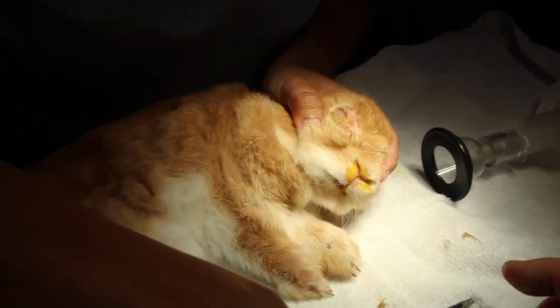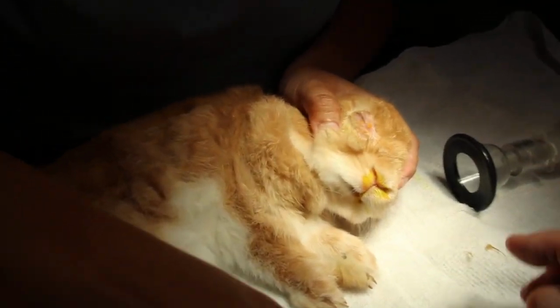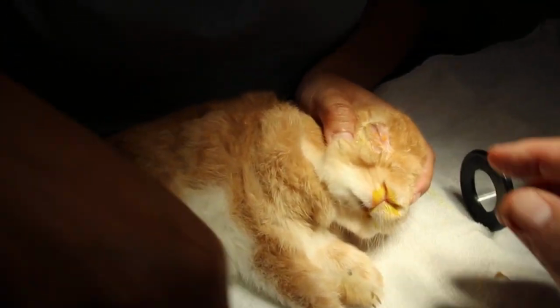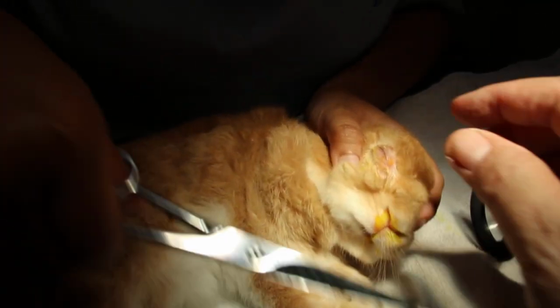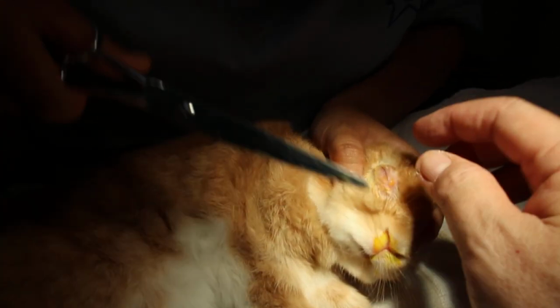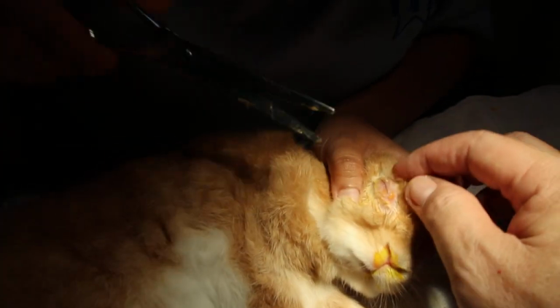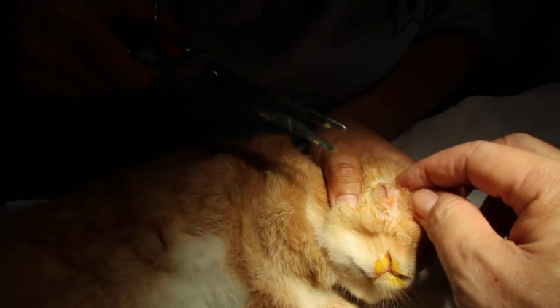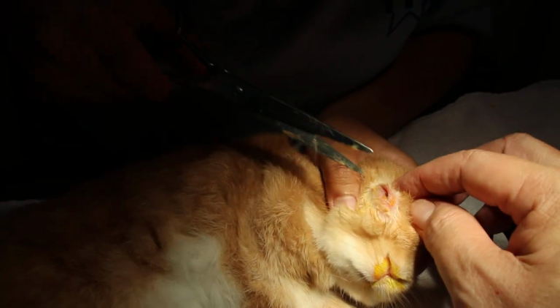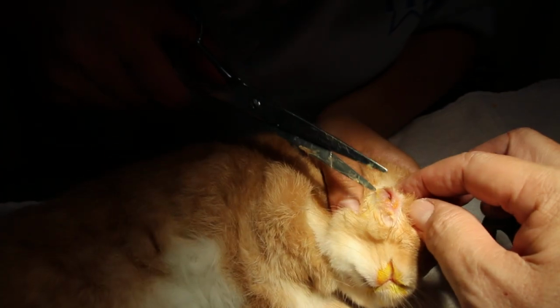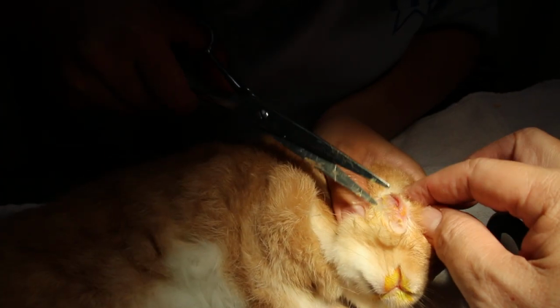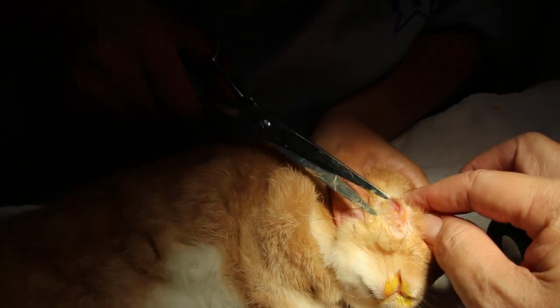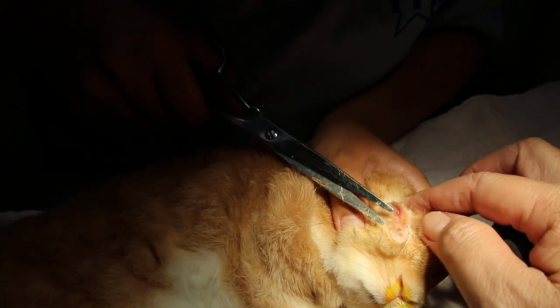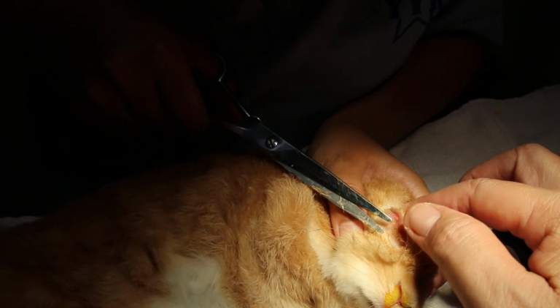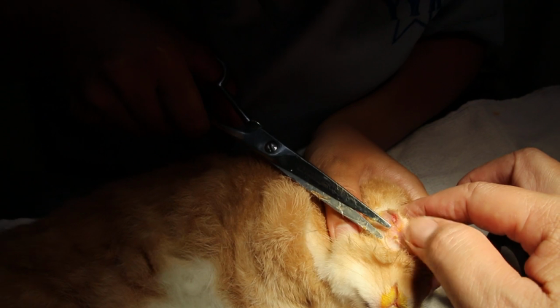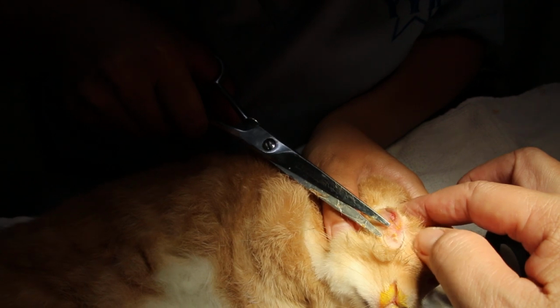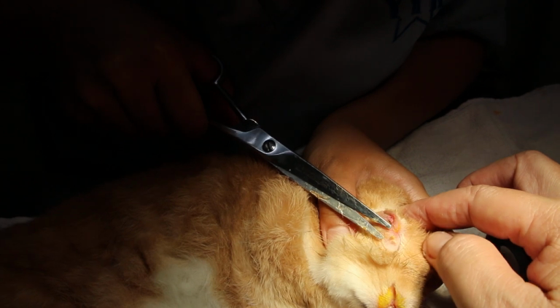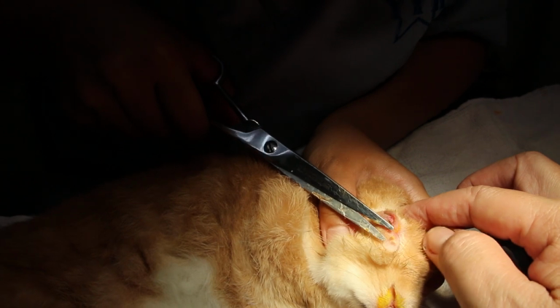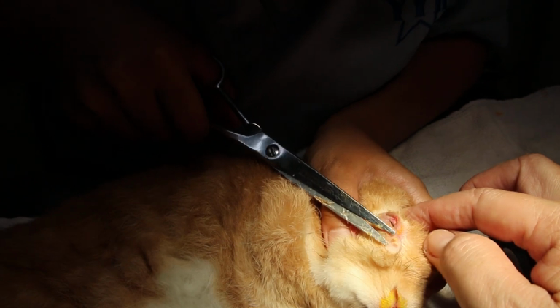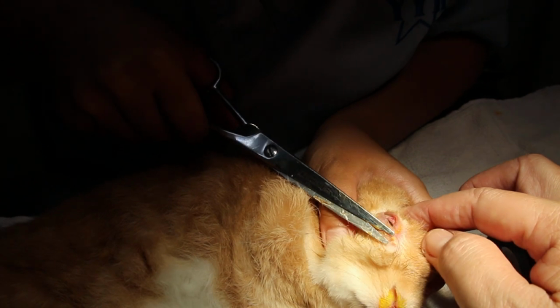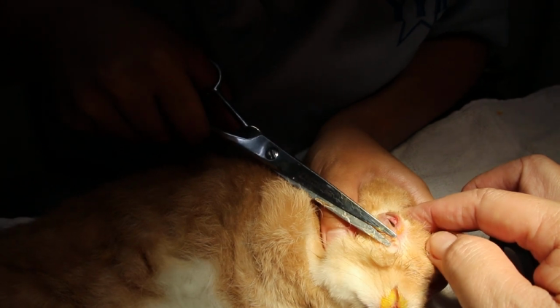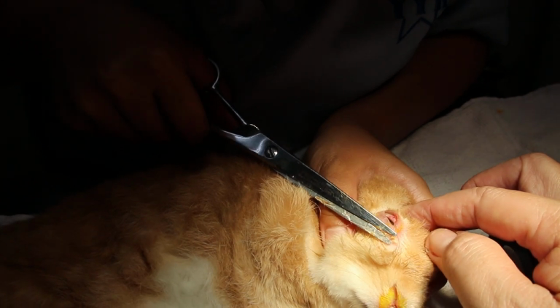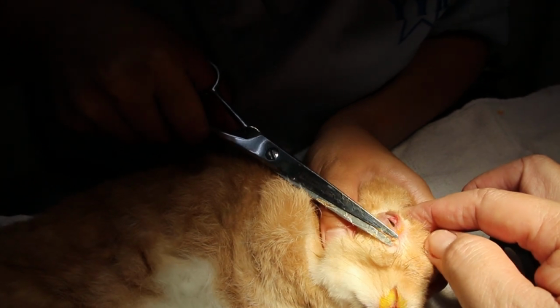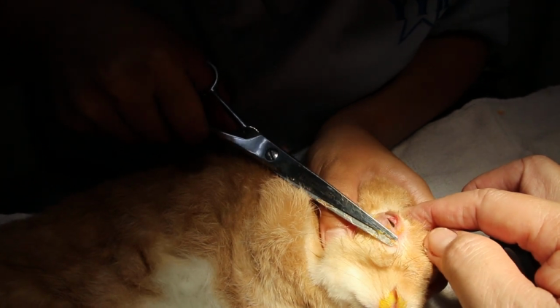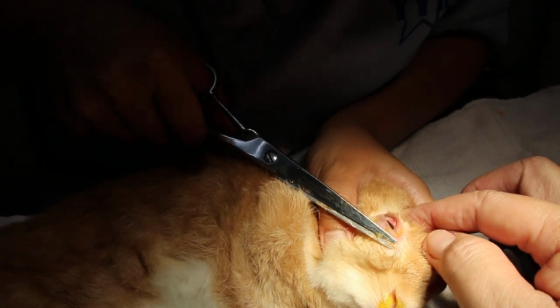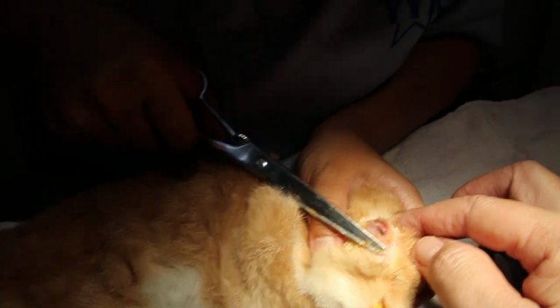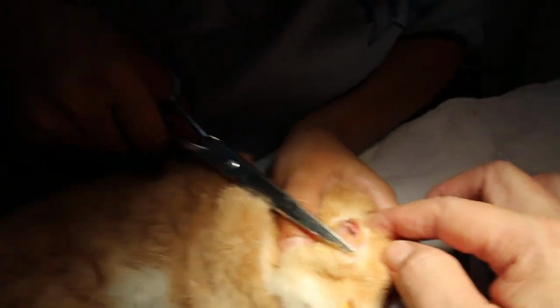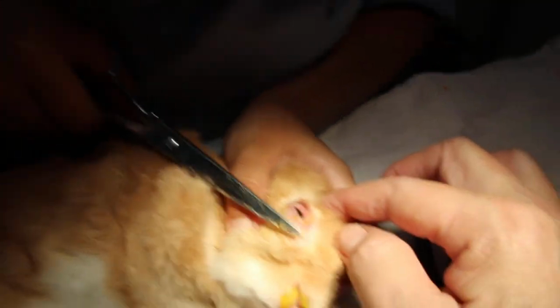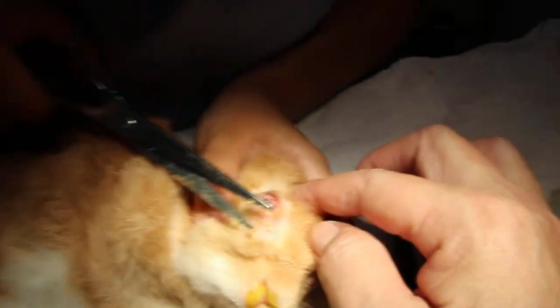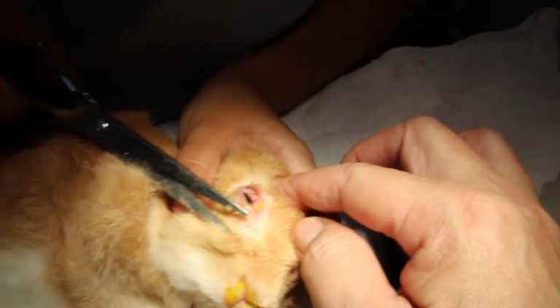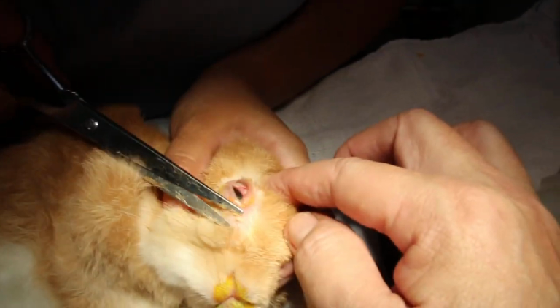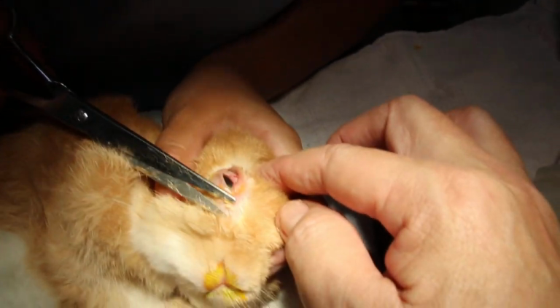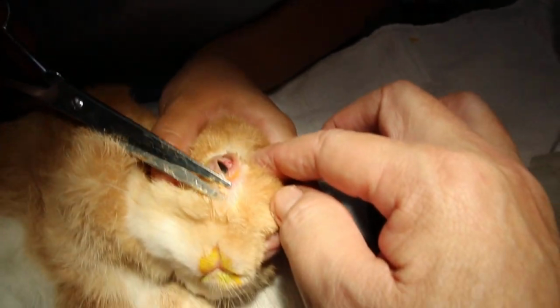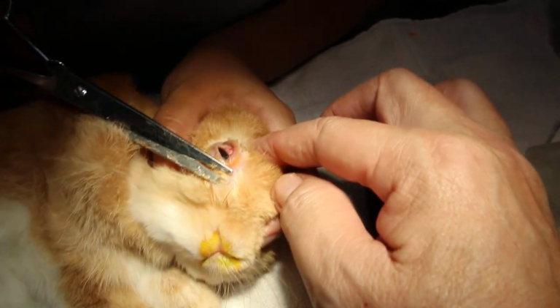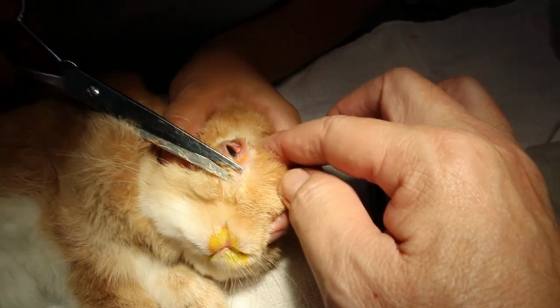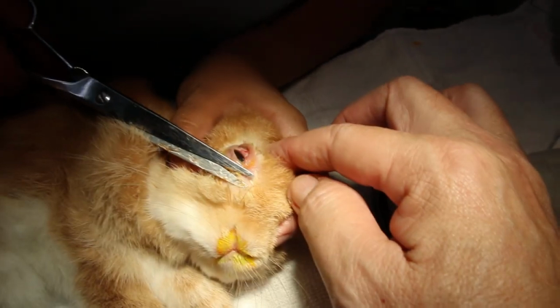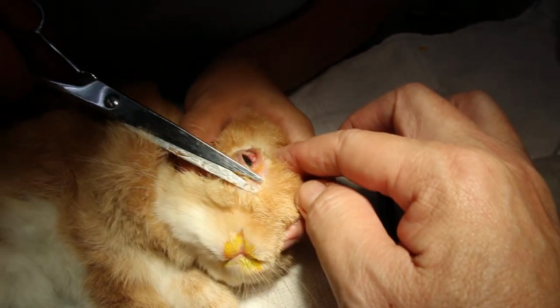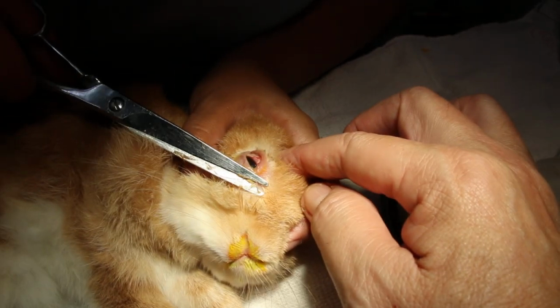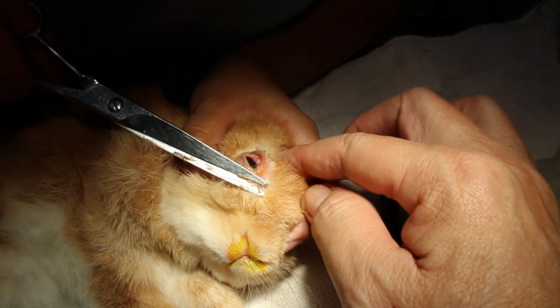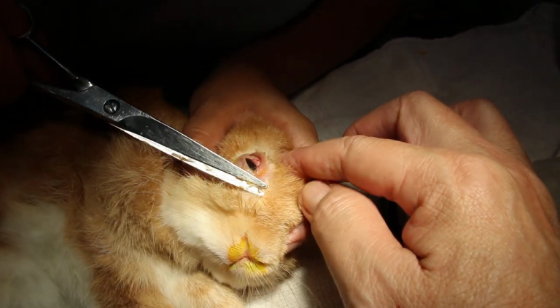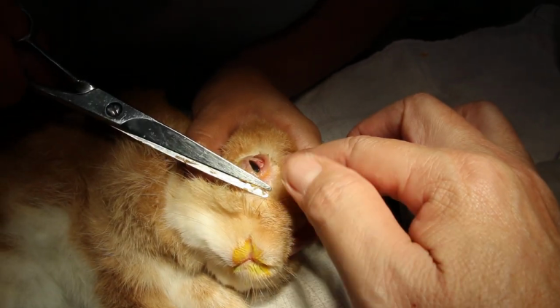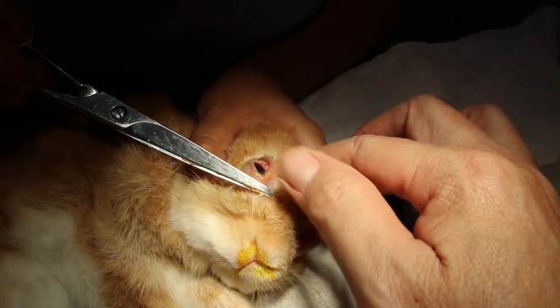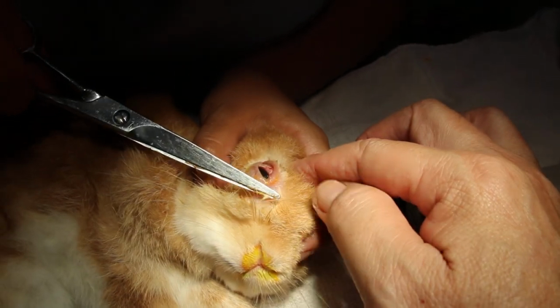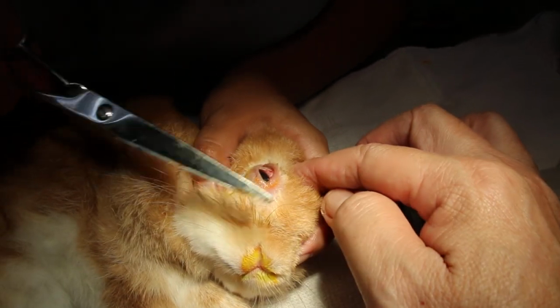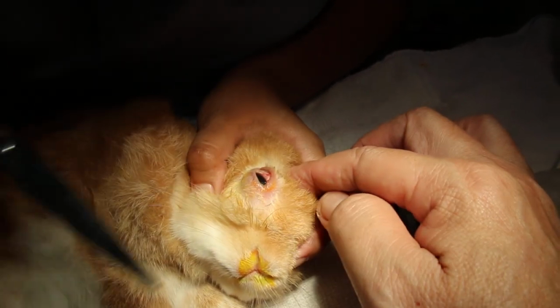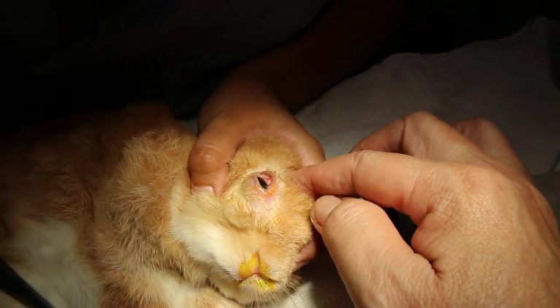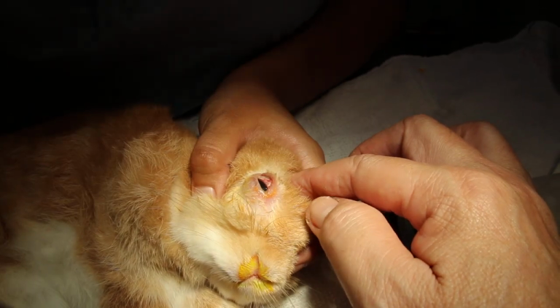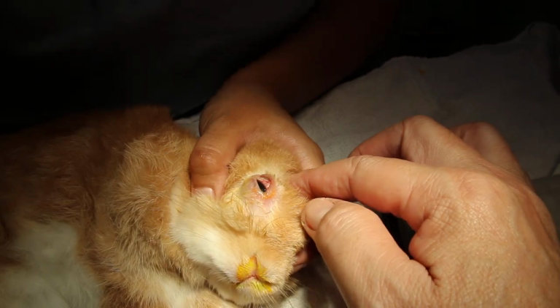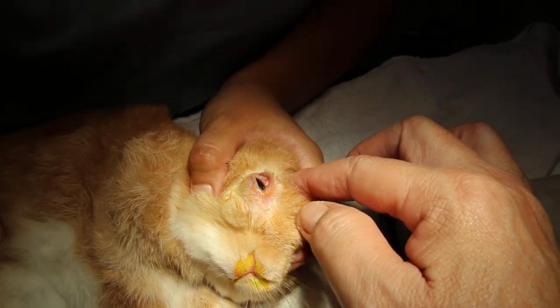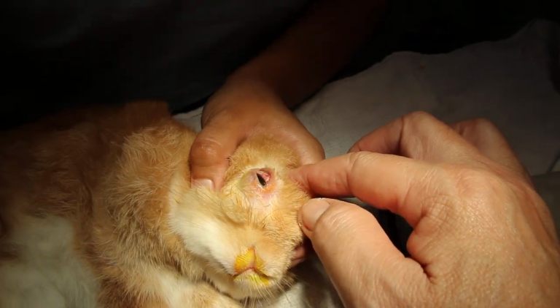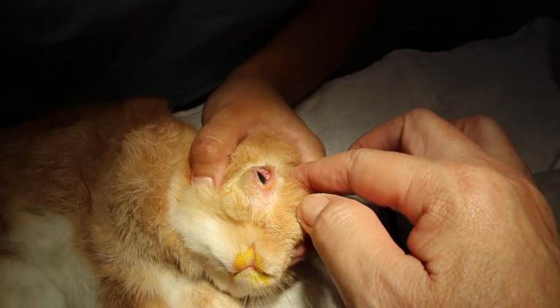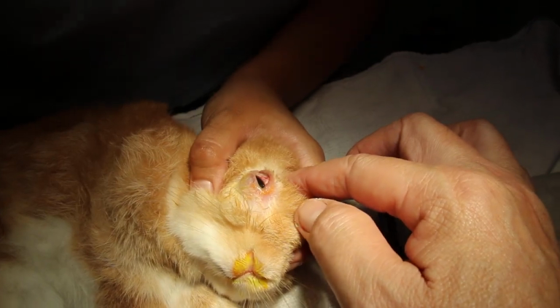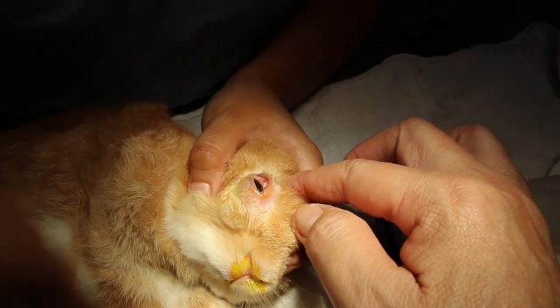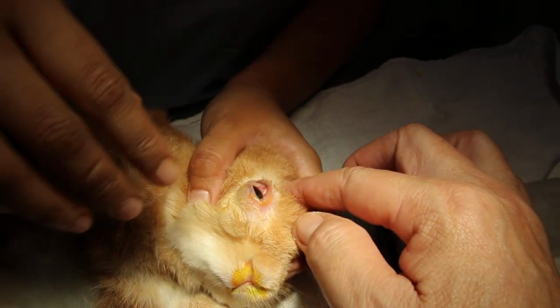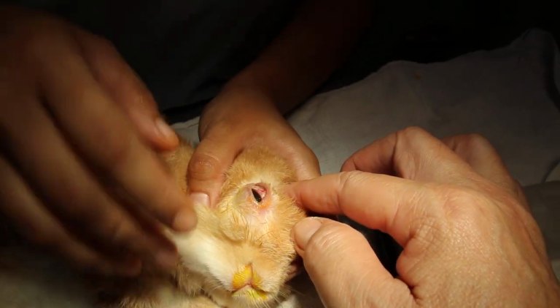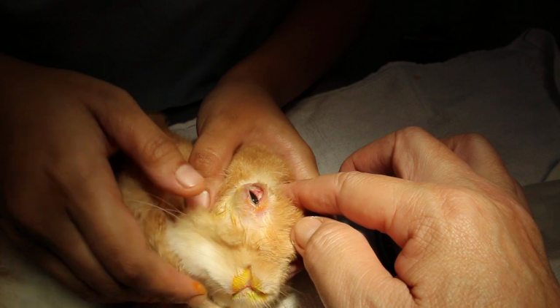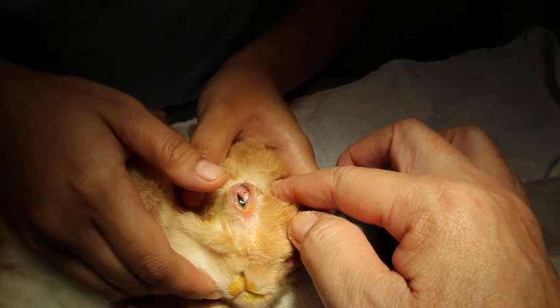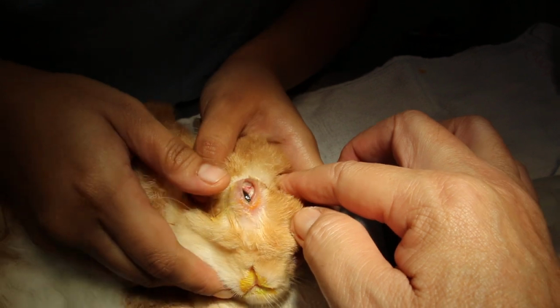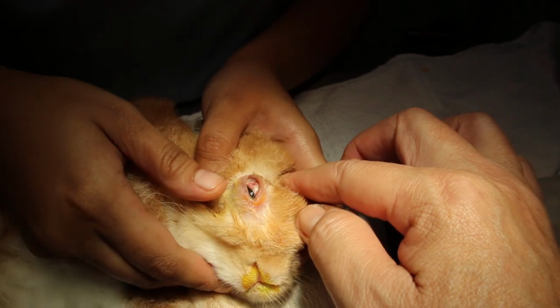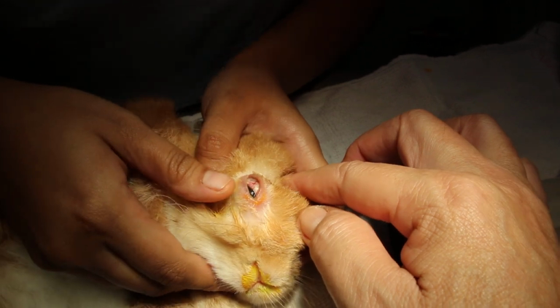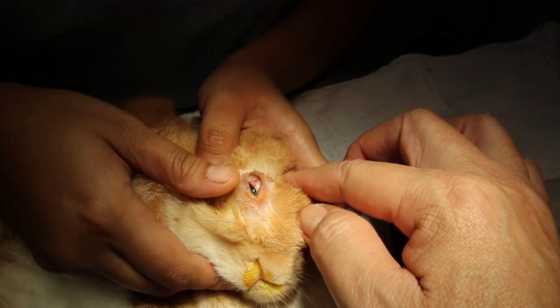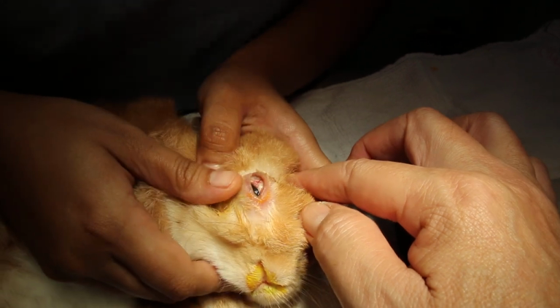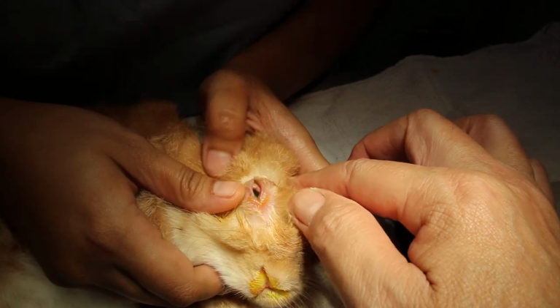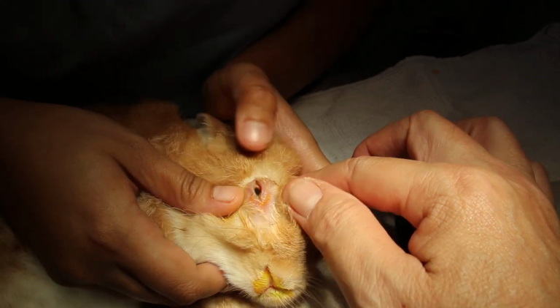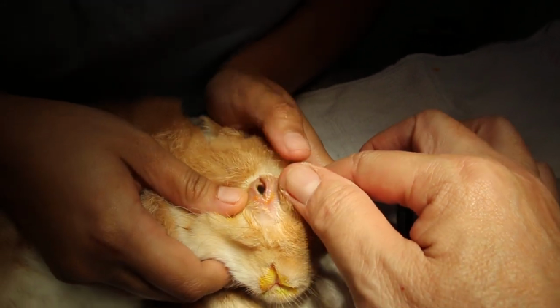You can see — we open up. You can see there's no cornea ulcer.